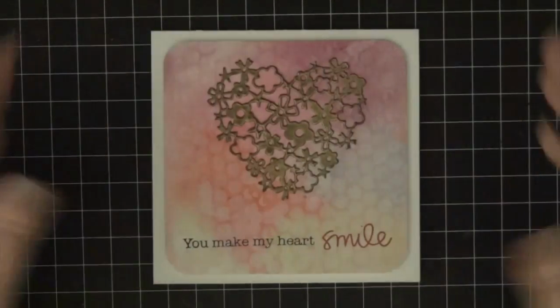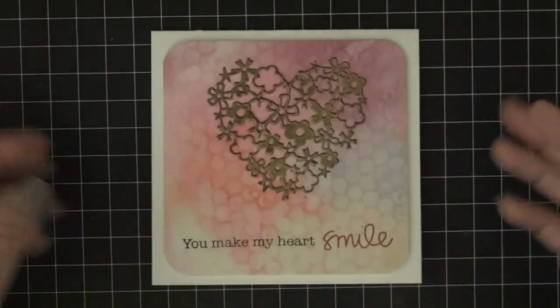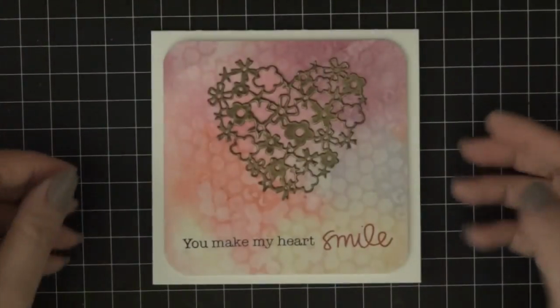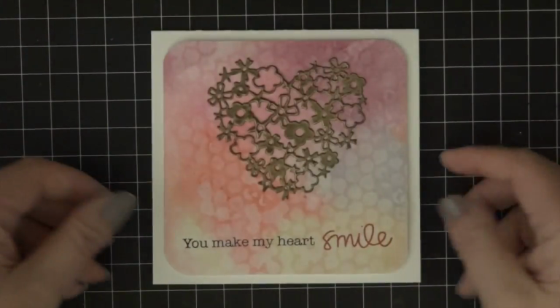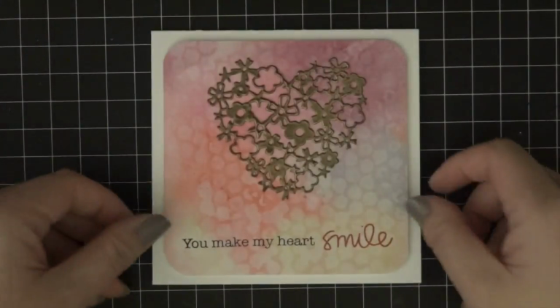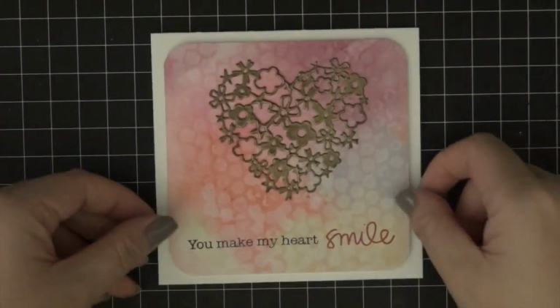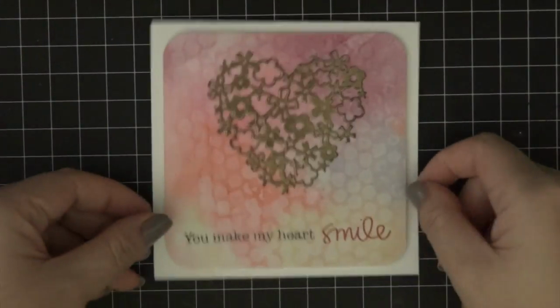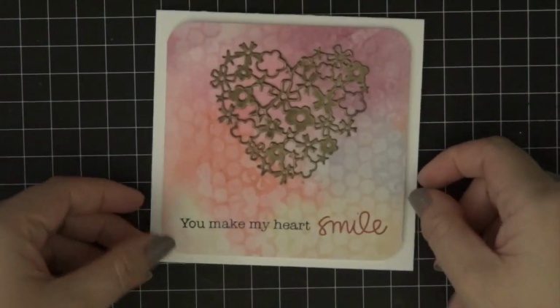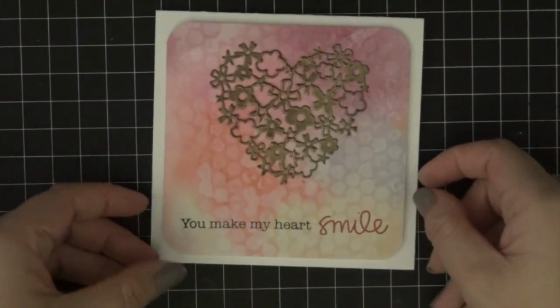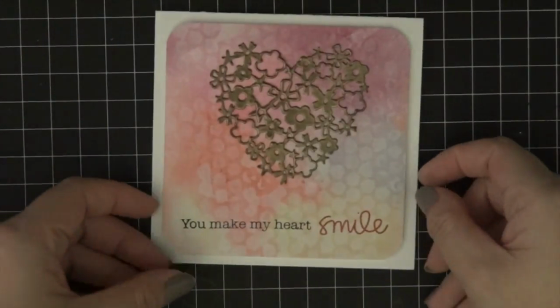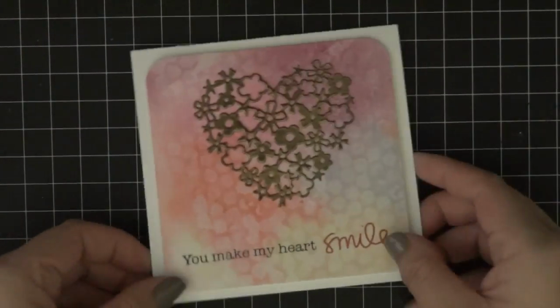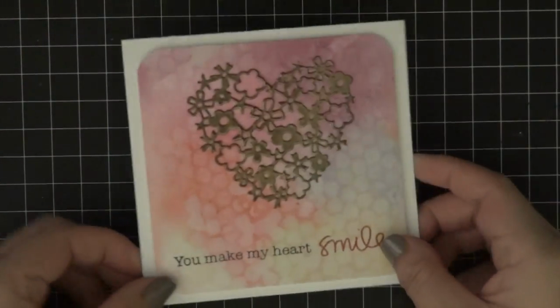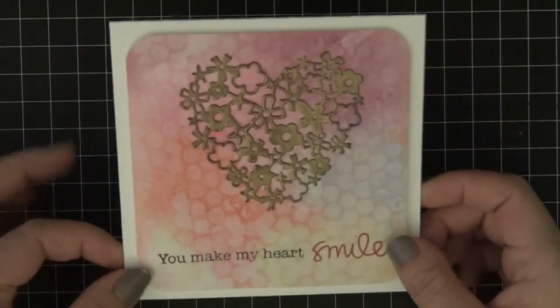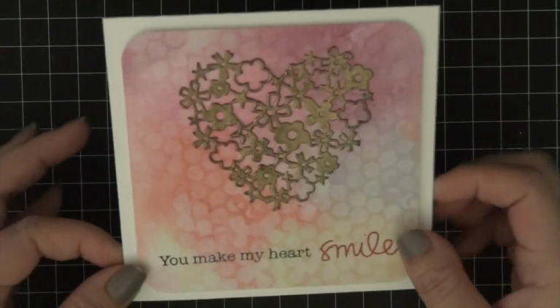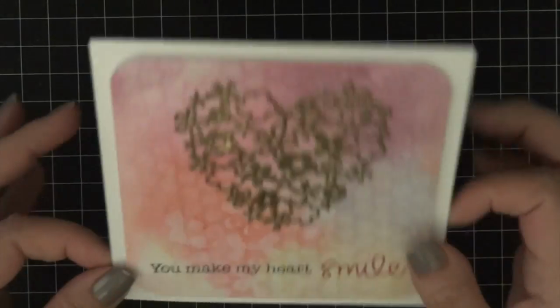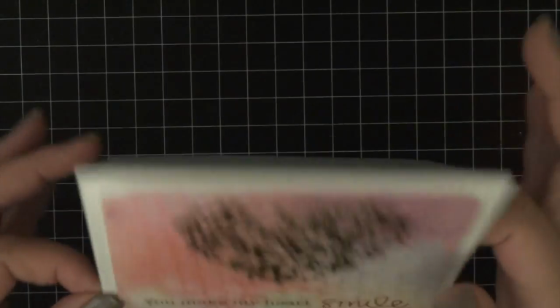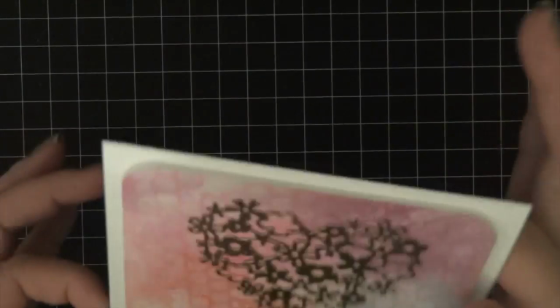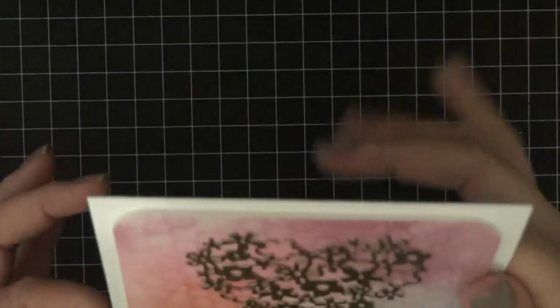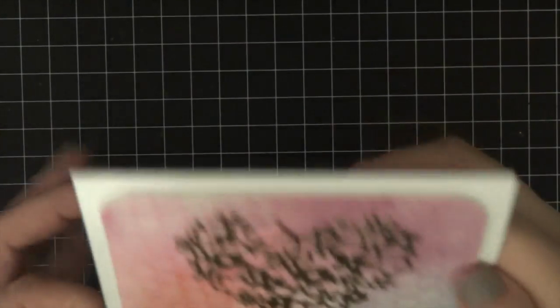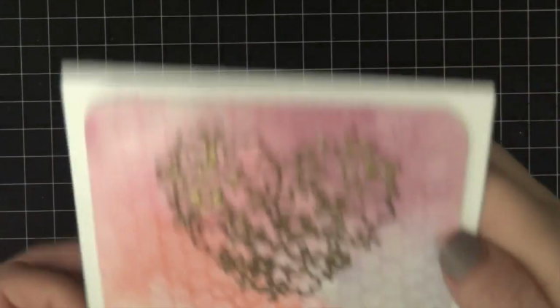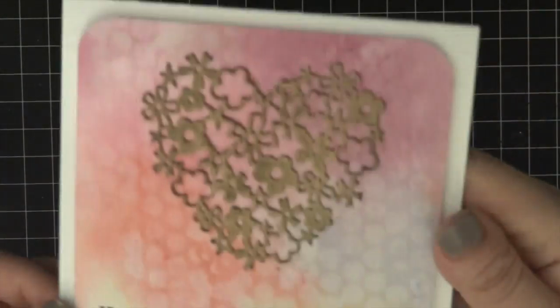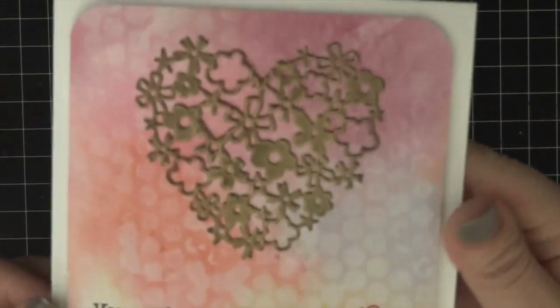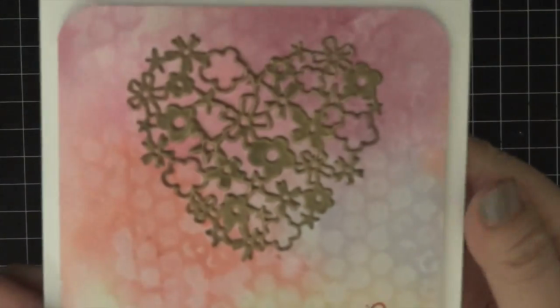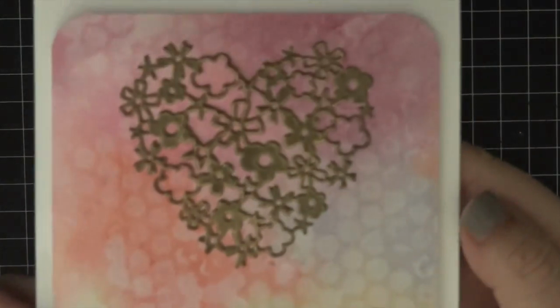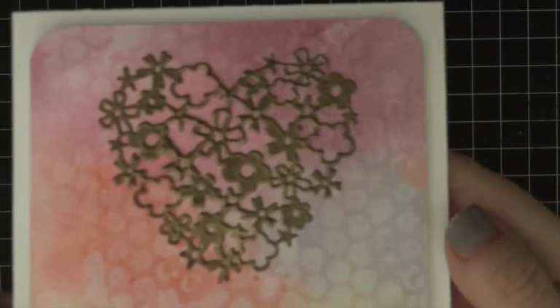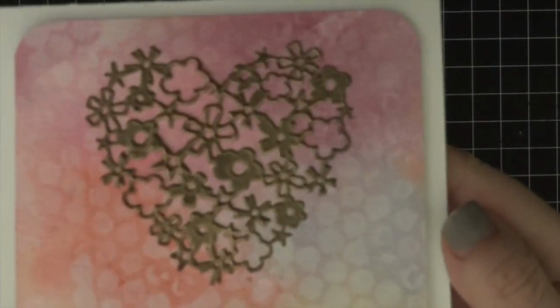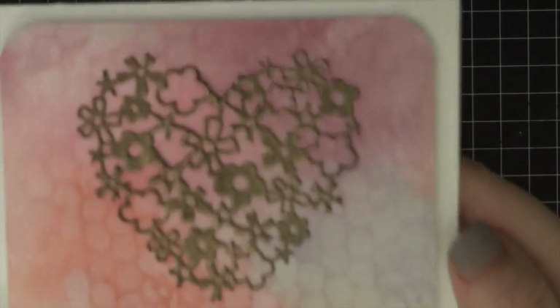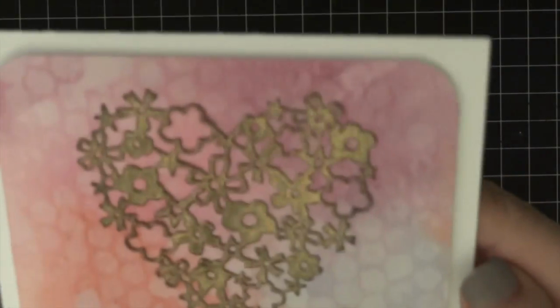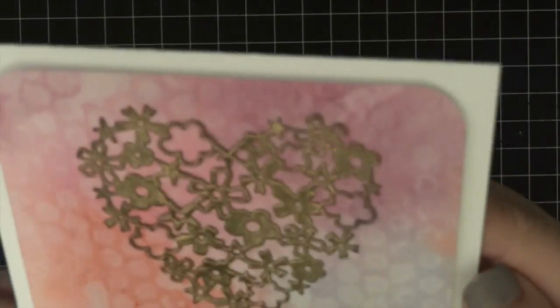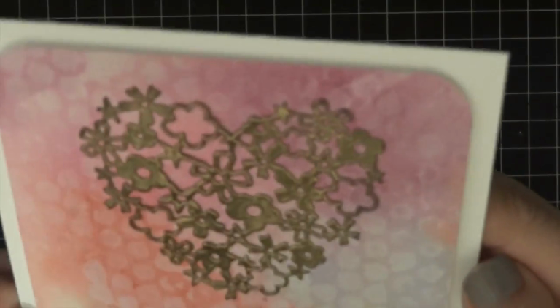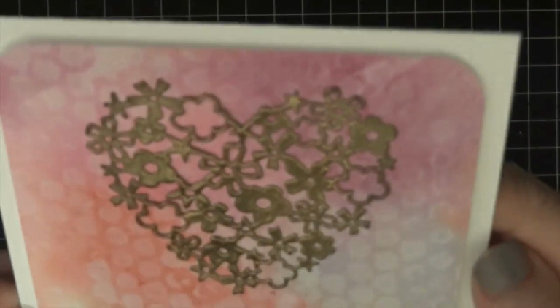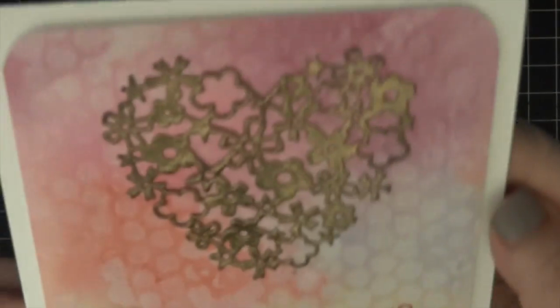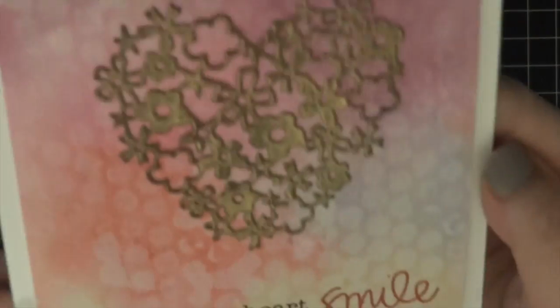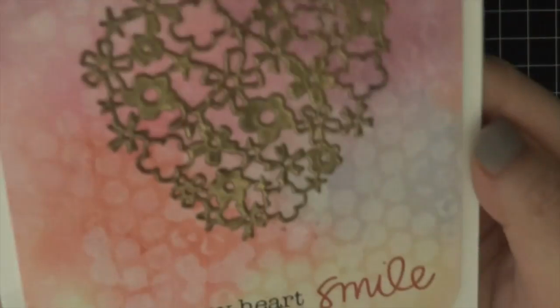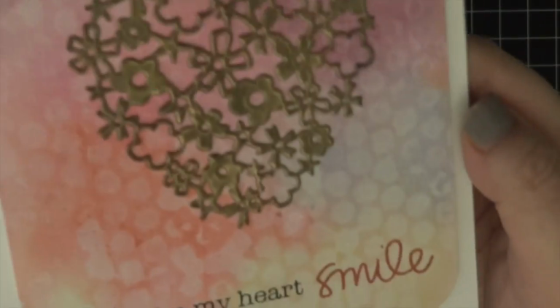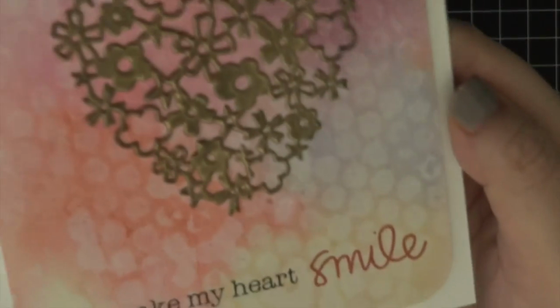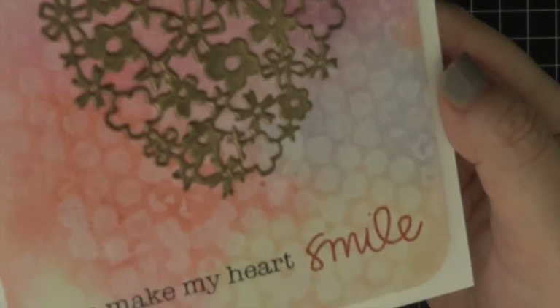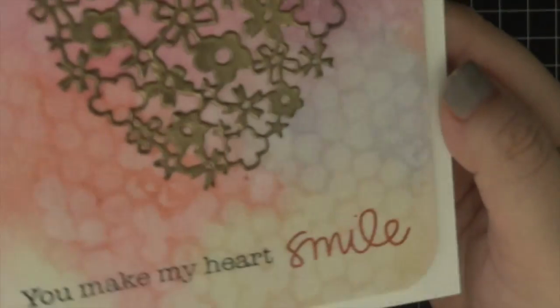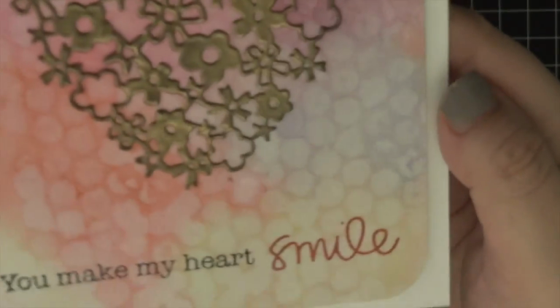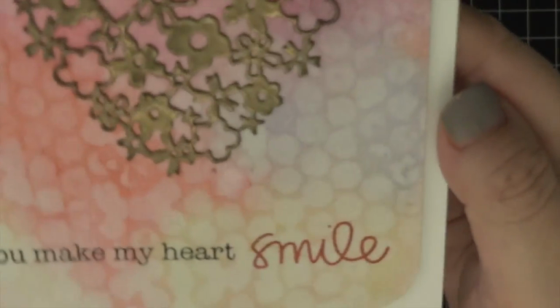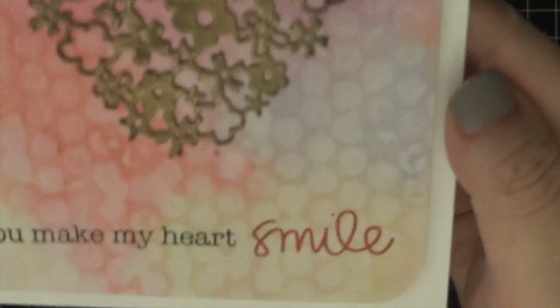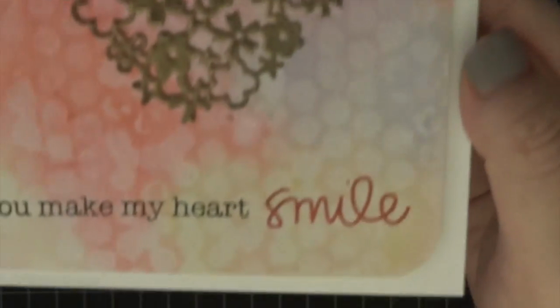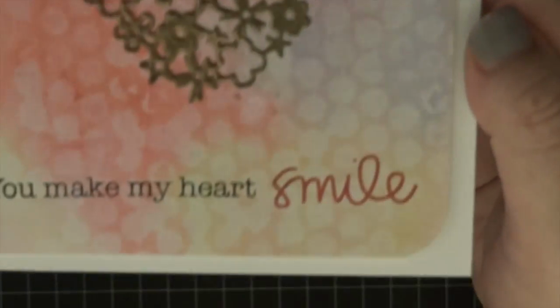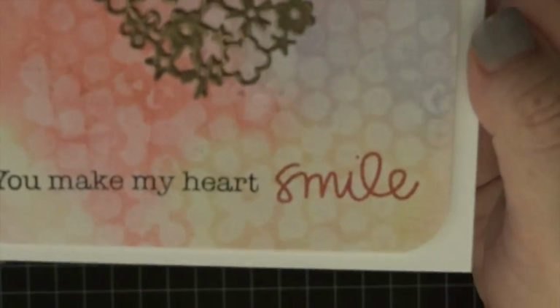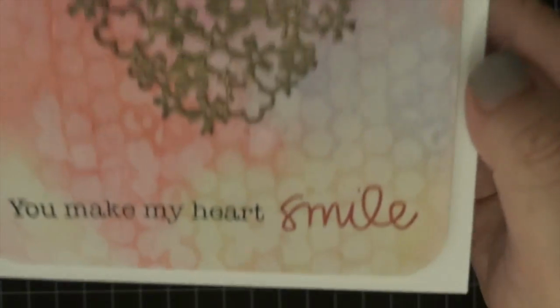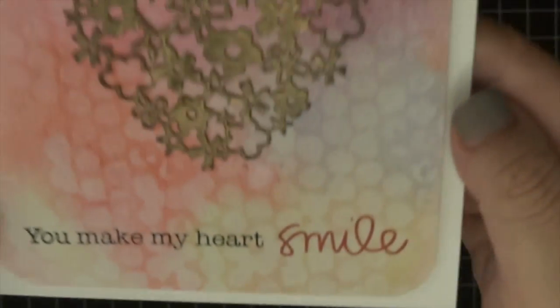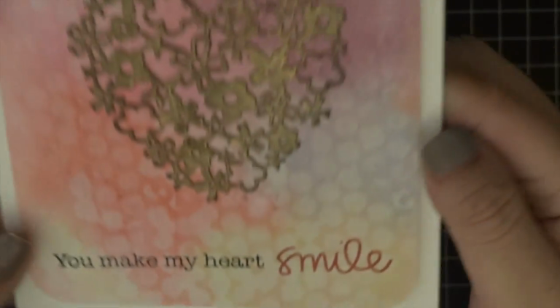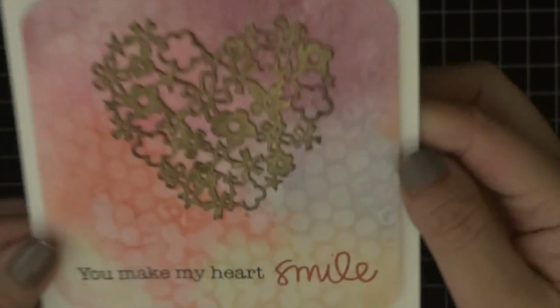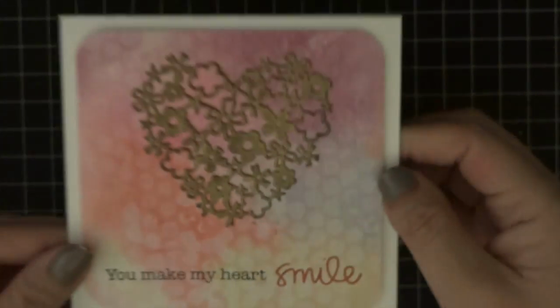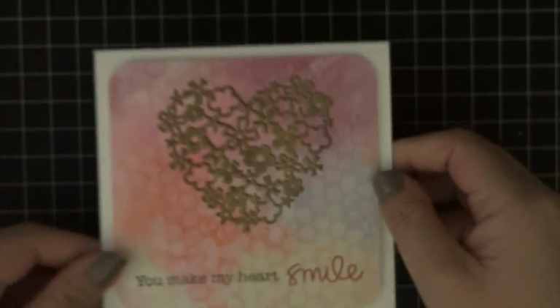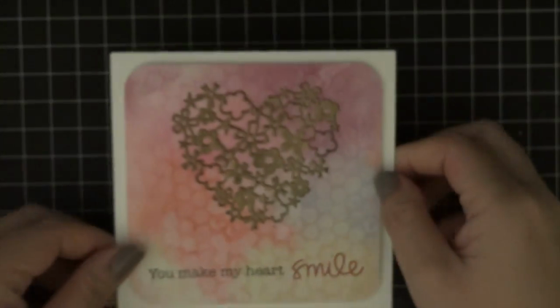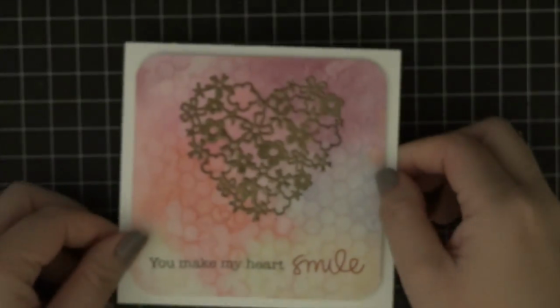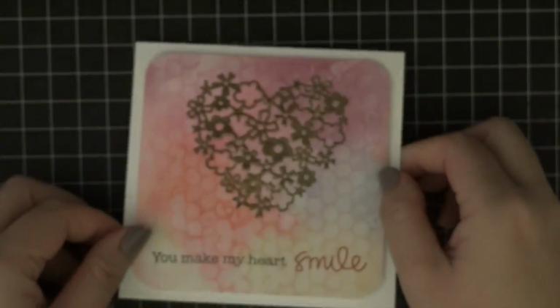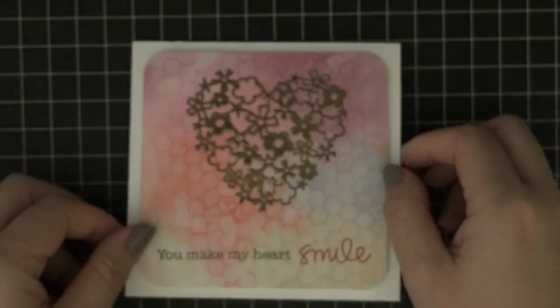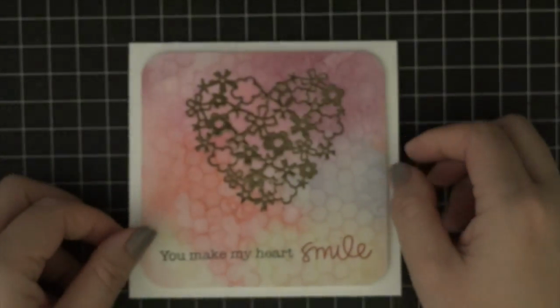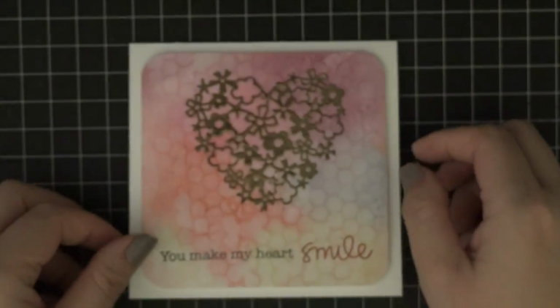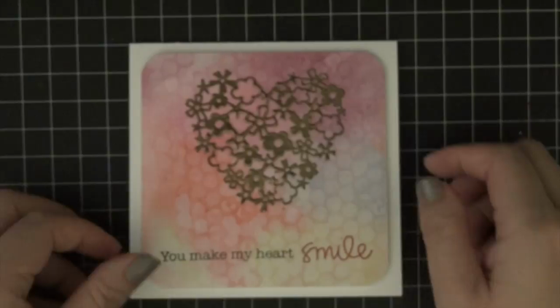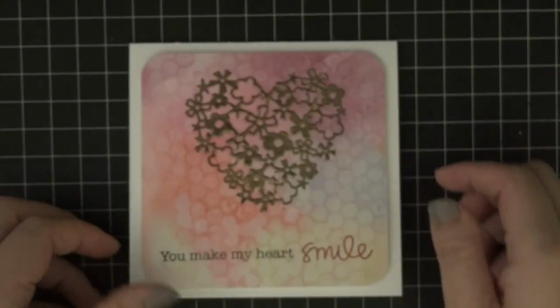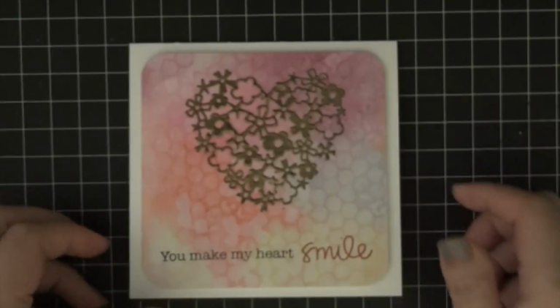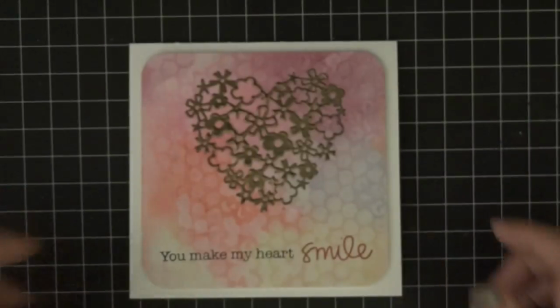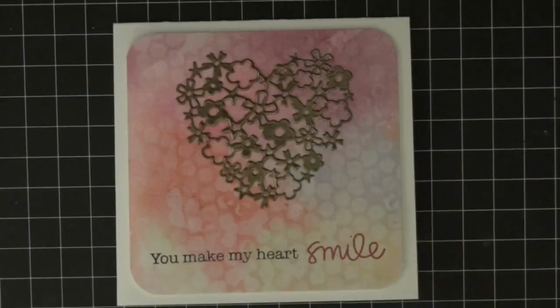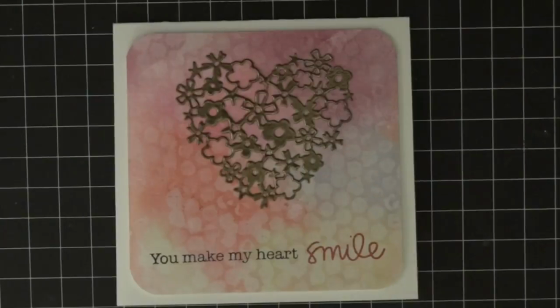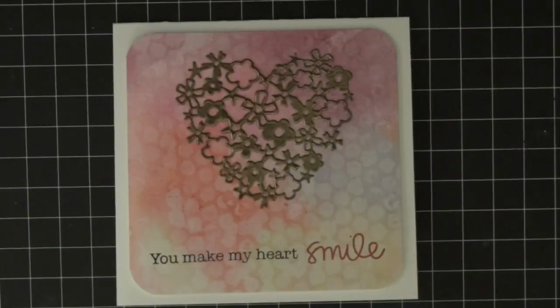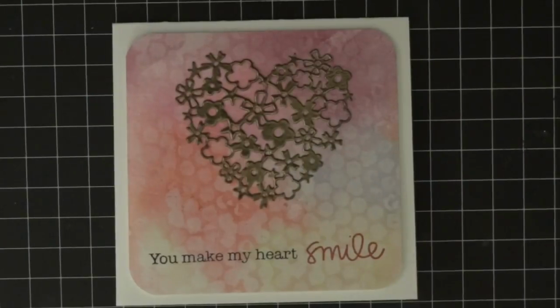And that about finishes the card. Thank you so much for watching. If you liked this, please give it a thumbs up, and if you want to see more from me, please subscribe. Thanks again. Bye!